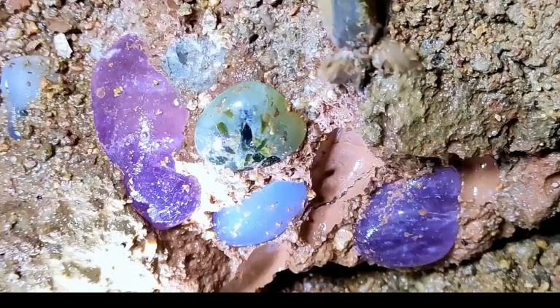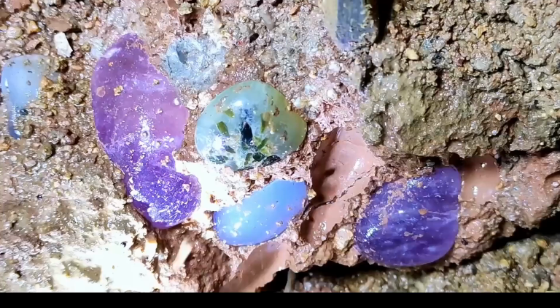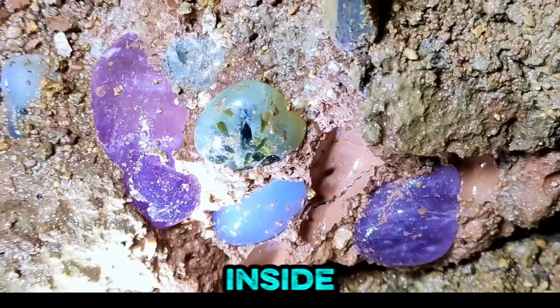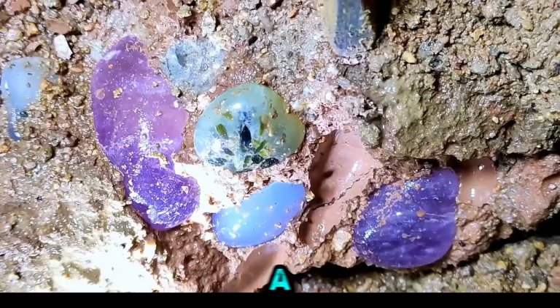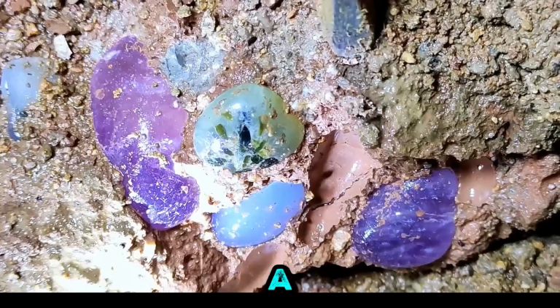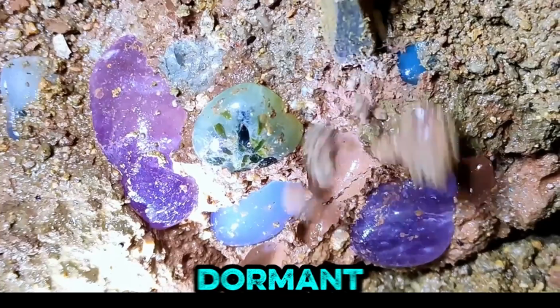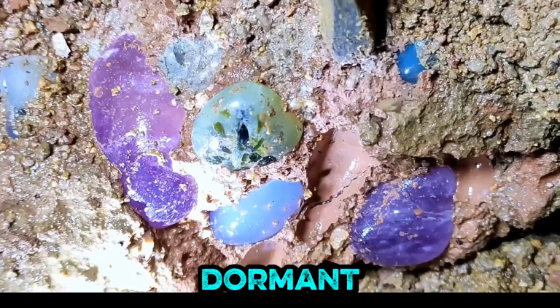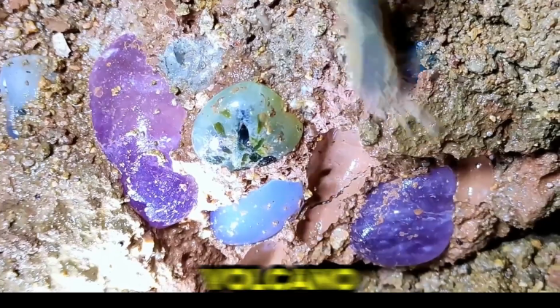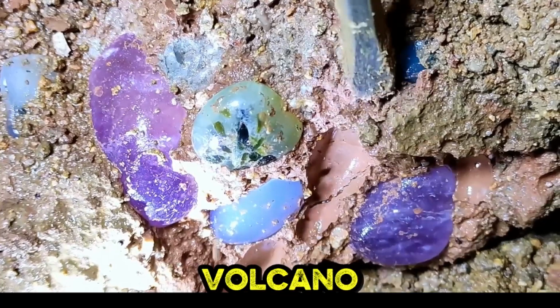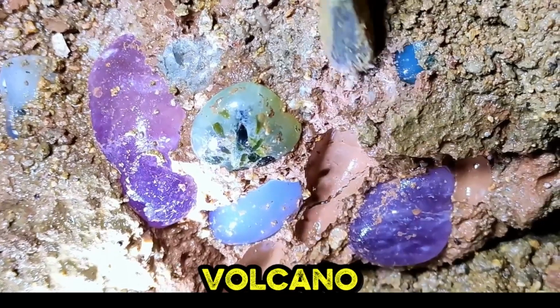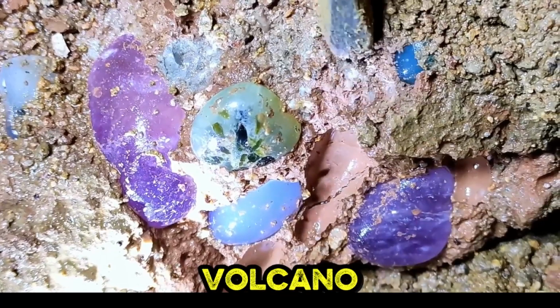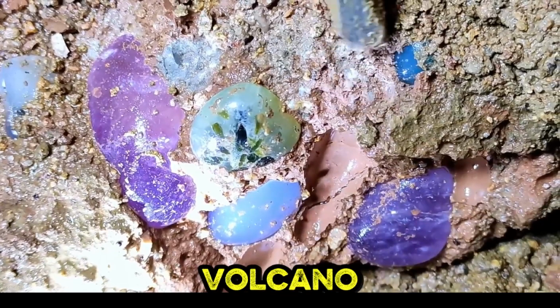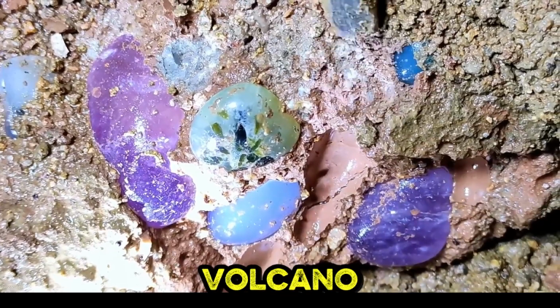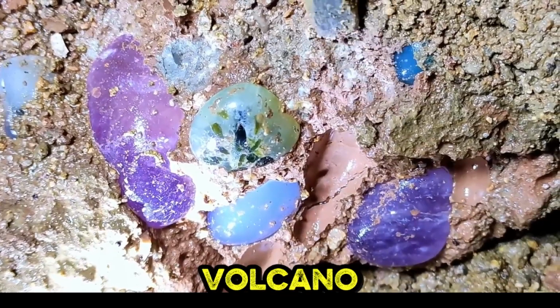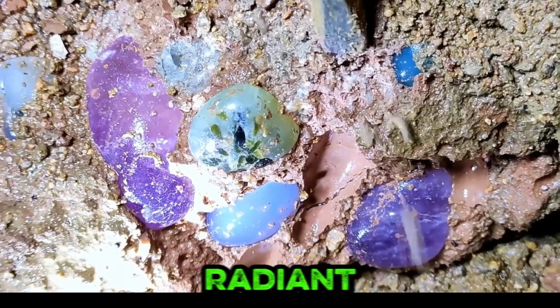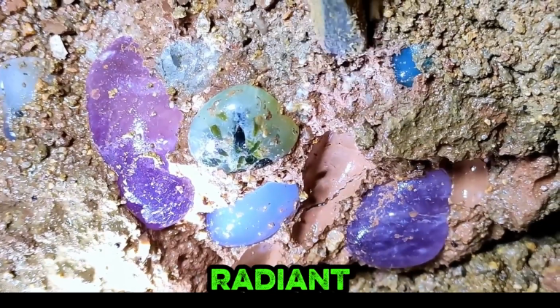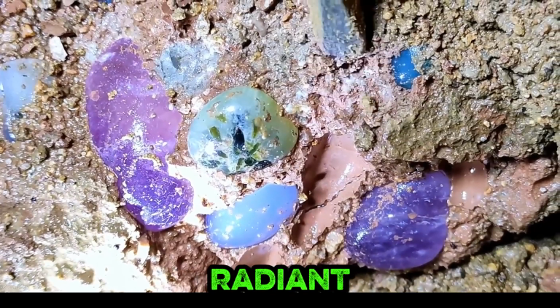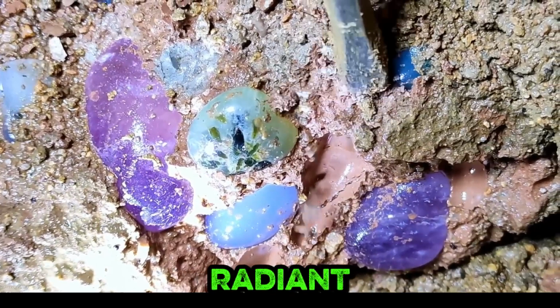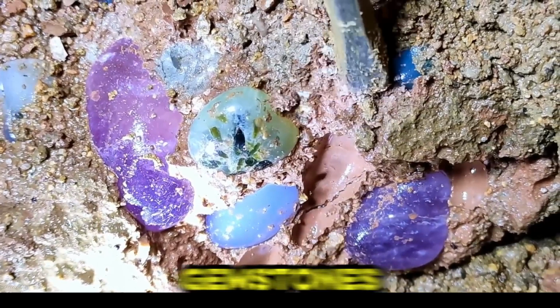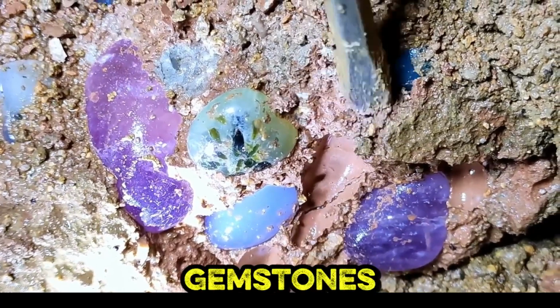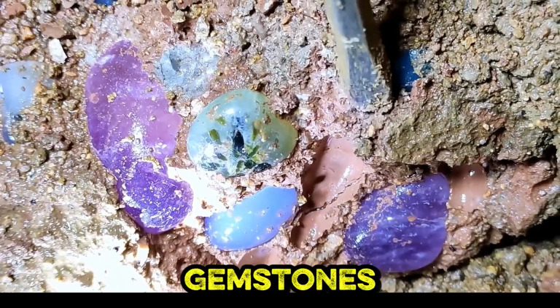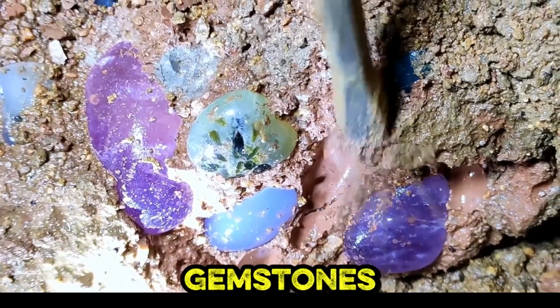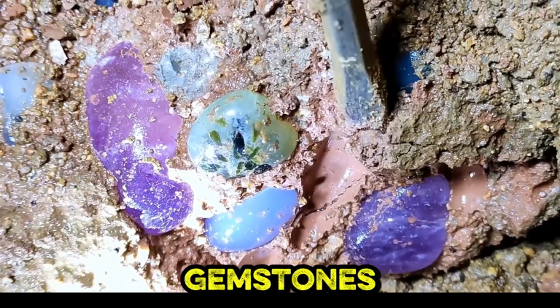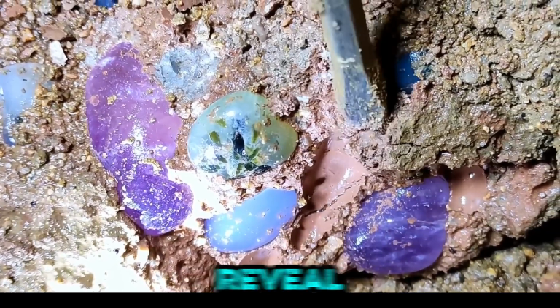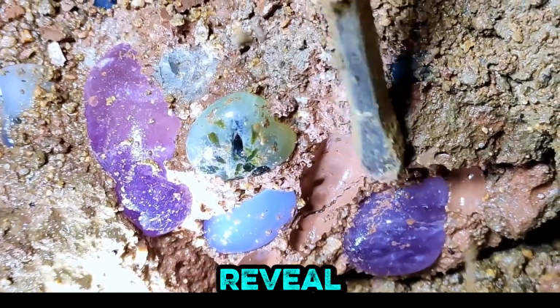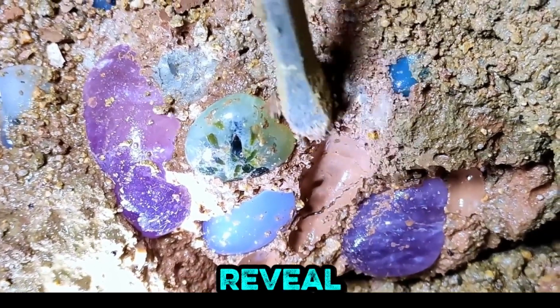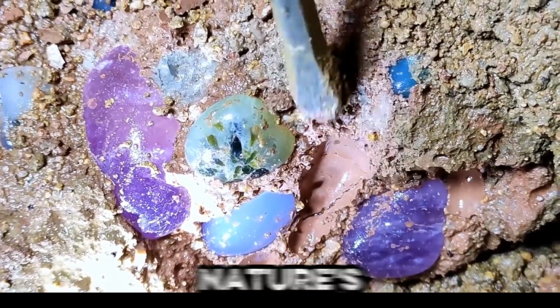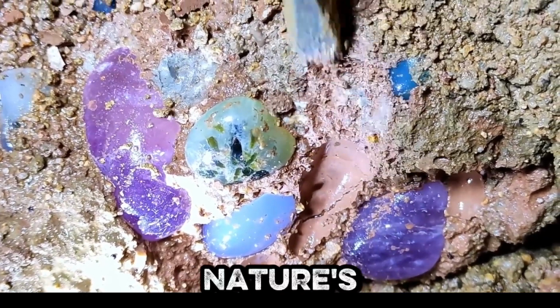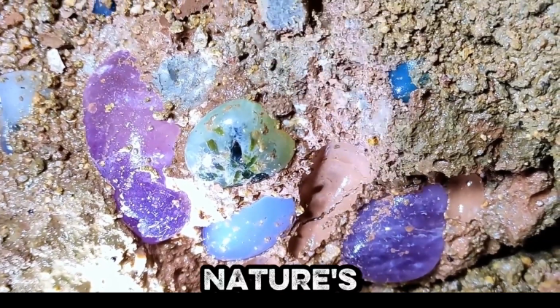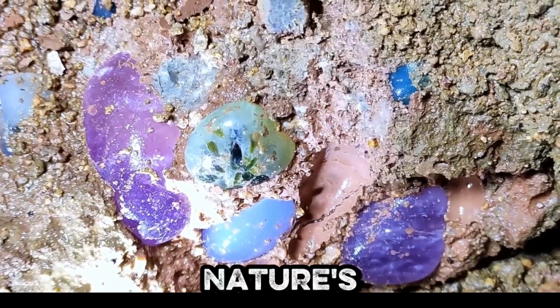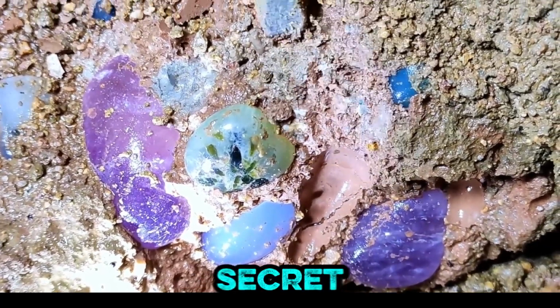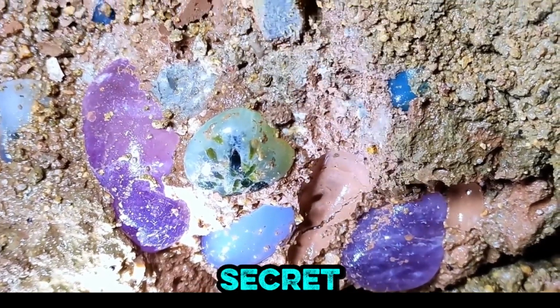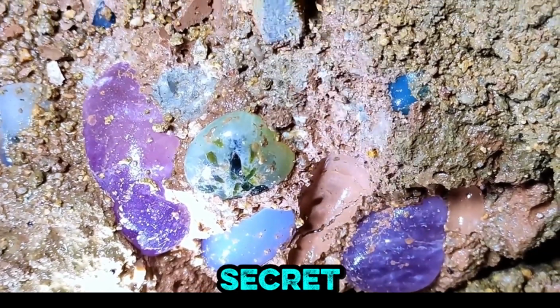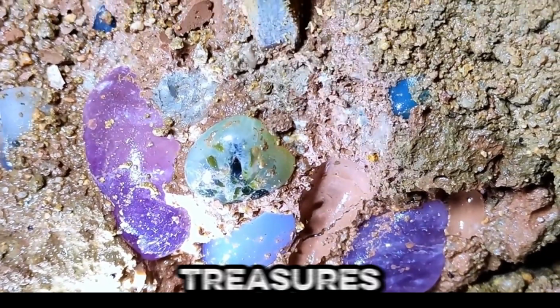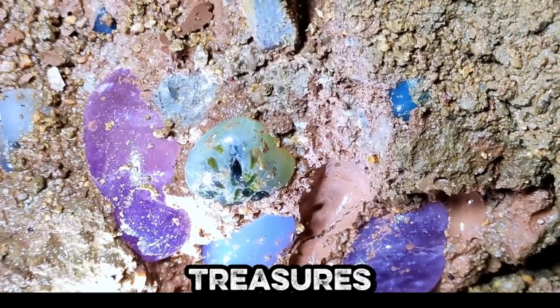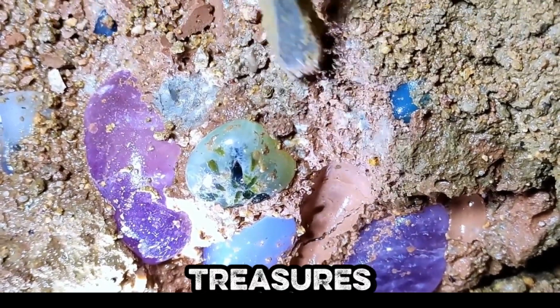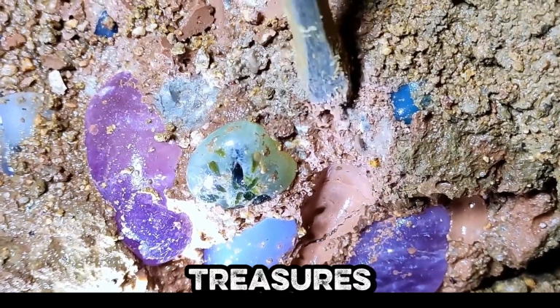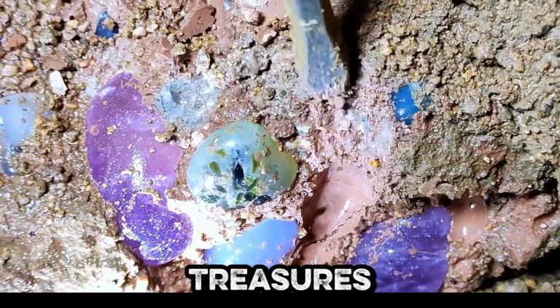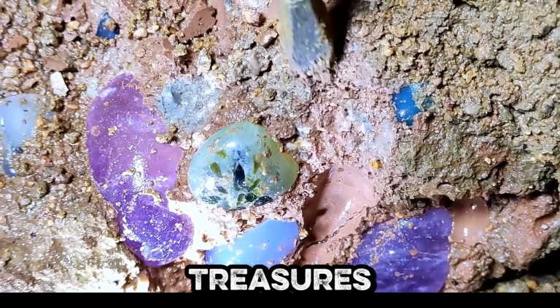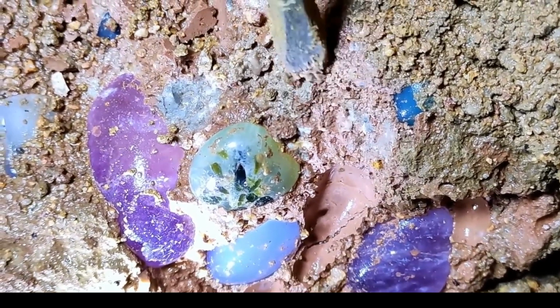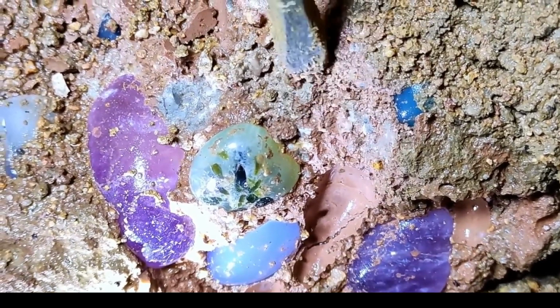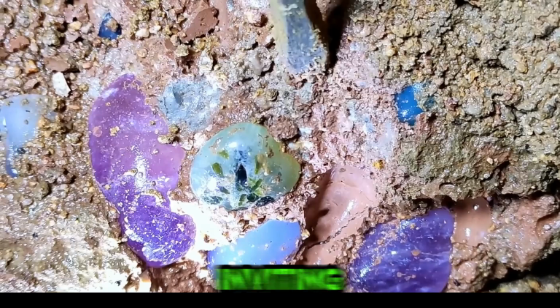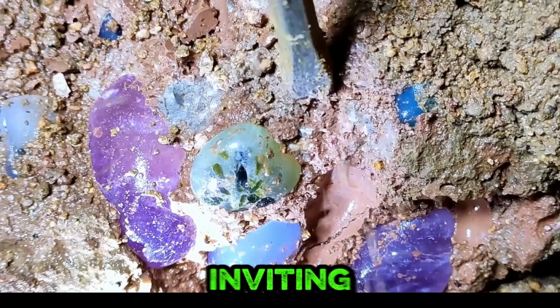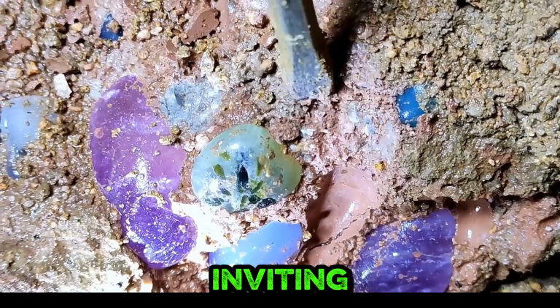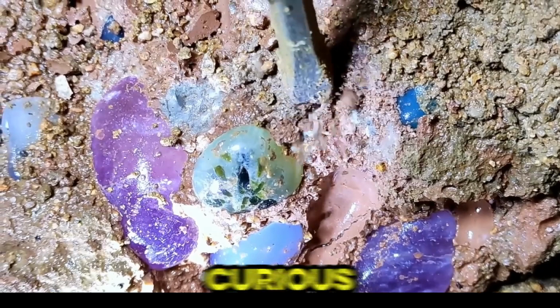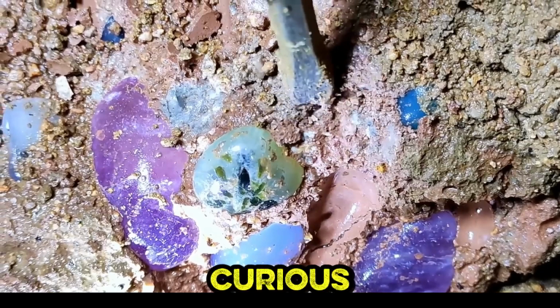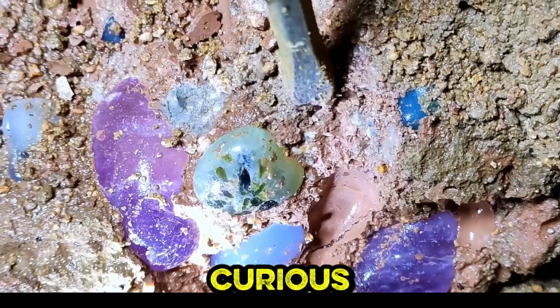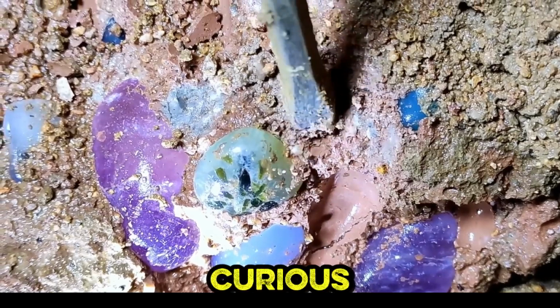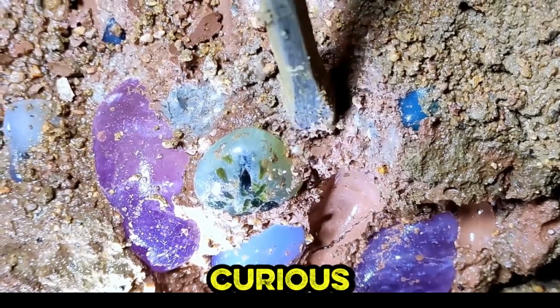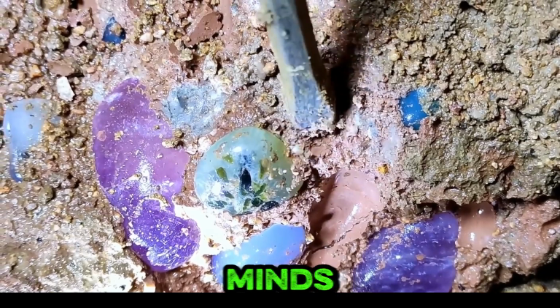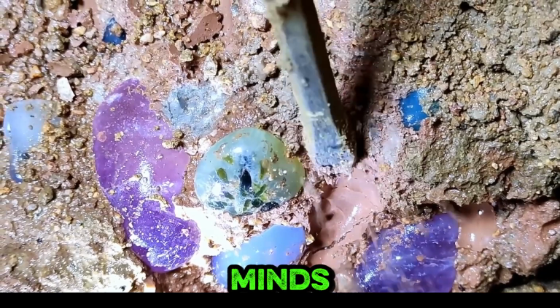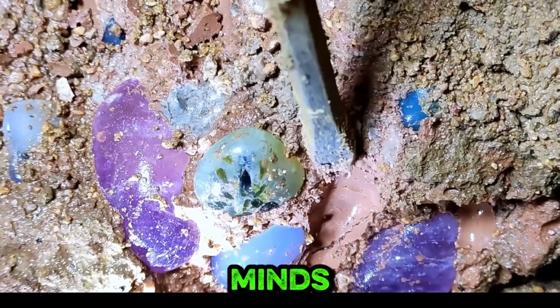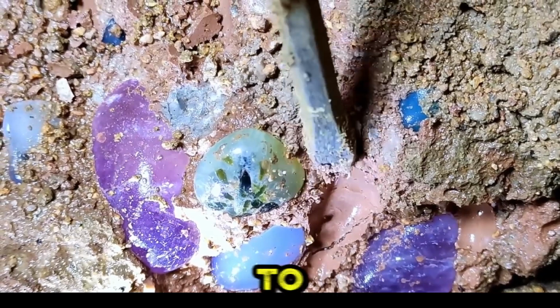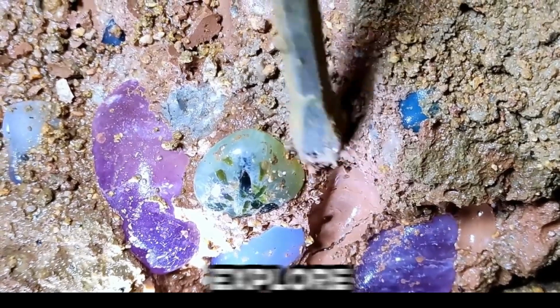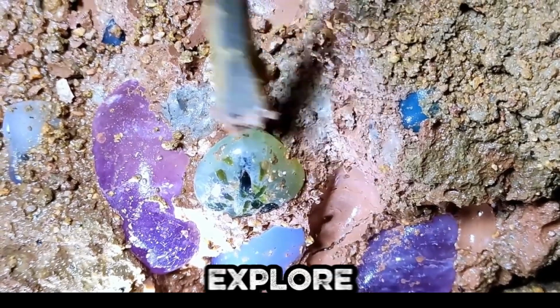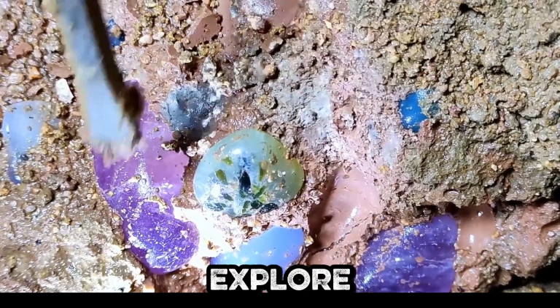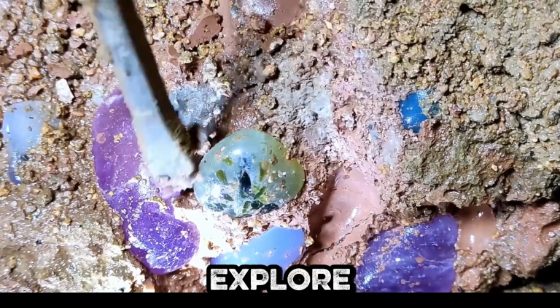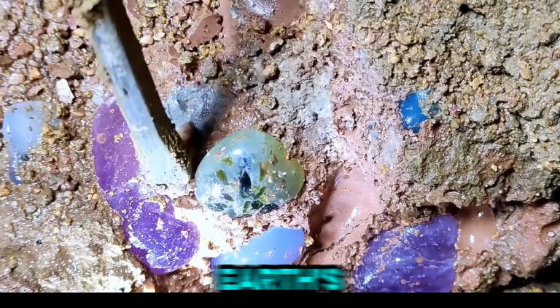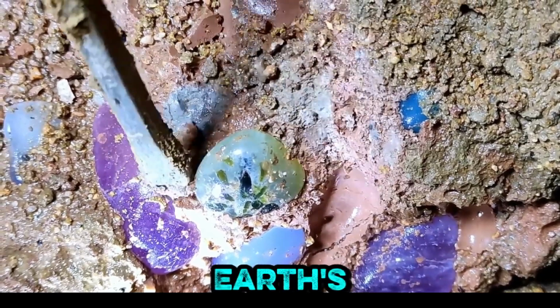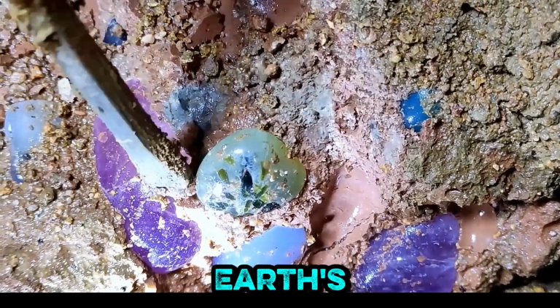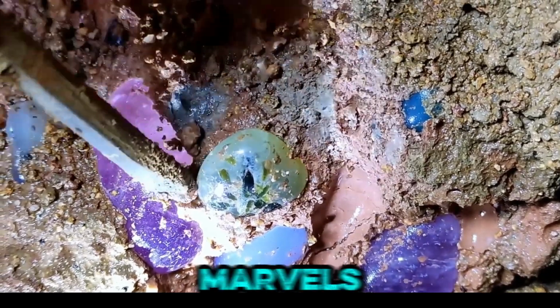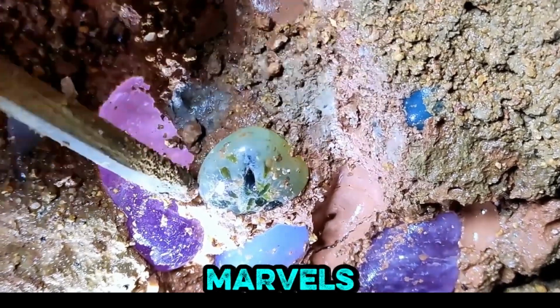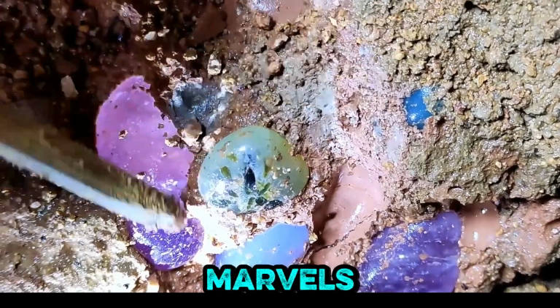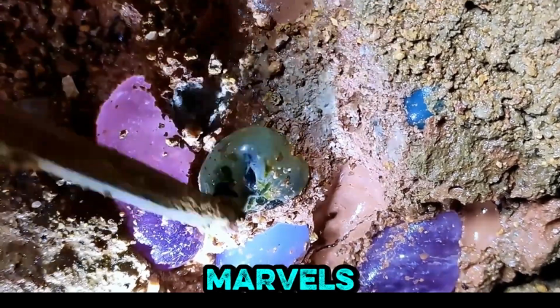Inside a dormant volcano, radiant gemstones reveal nature's secret treasures, inviting curious minds to explore Earth's marvels.